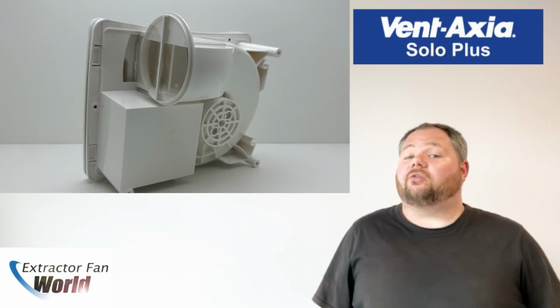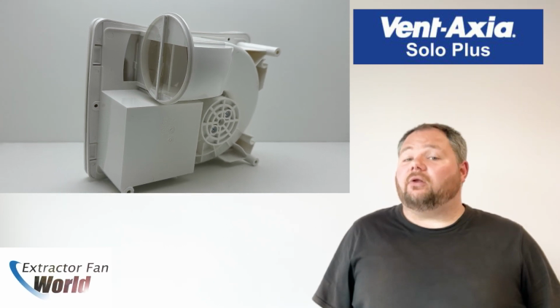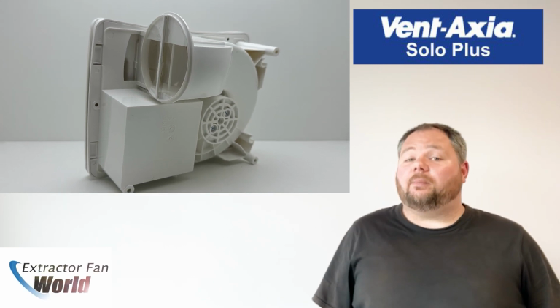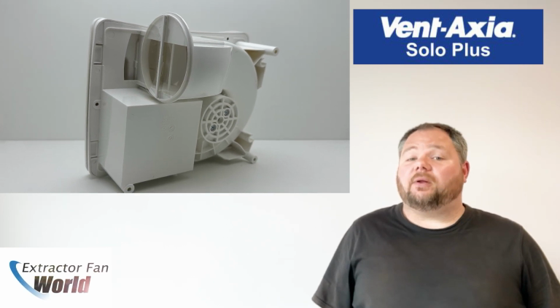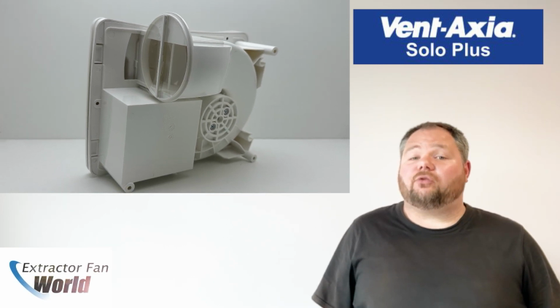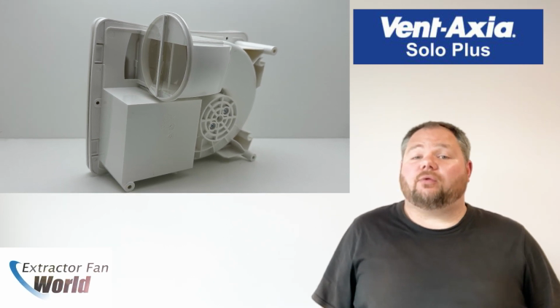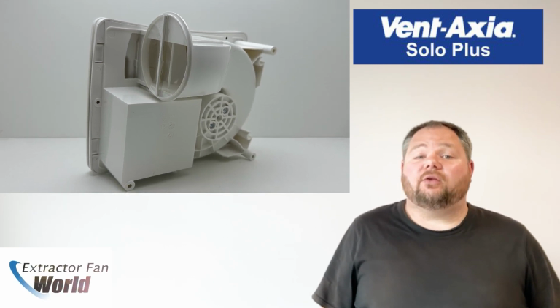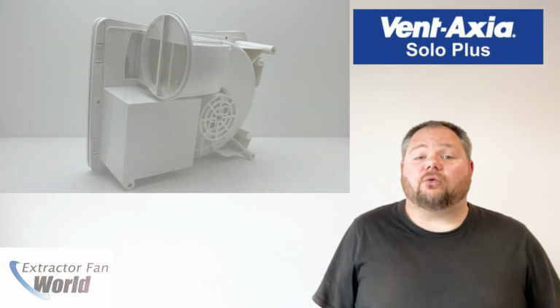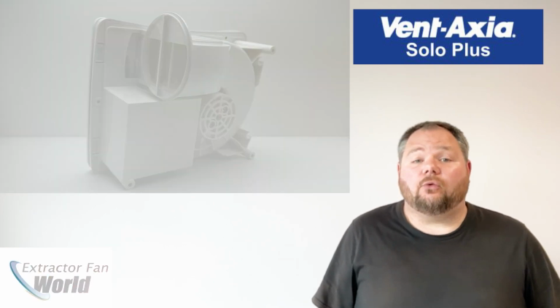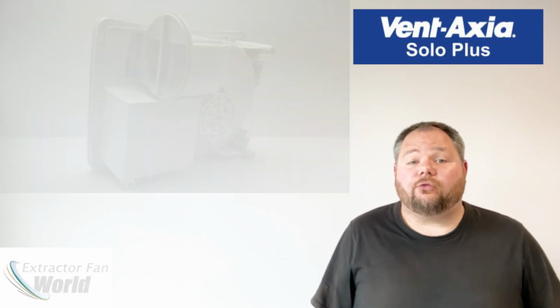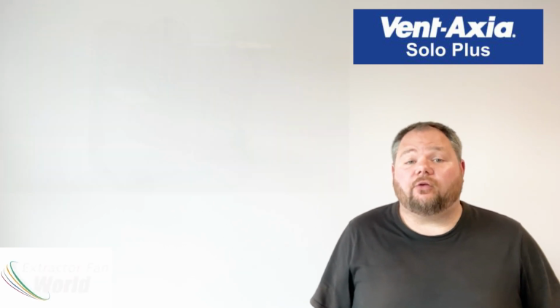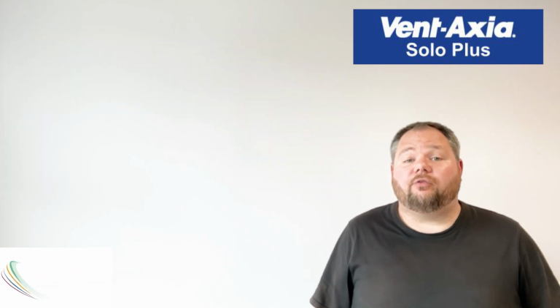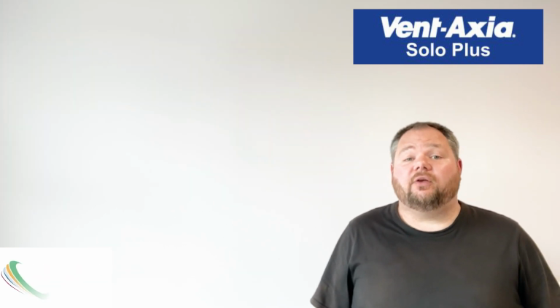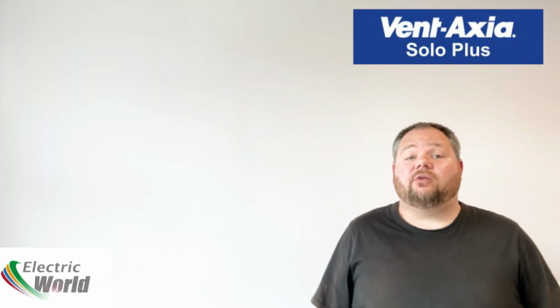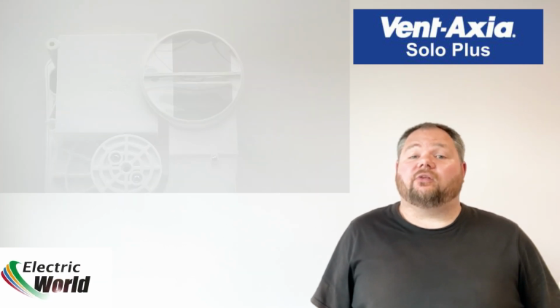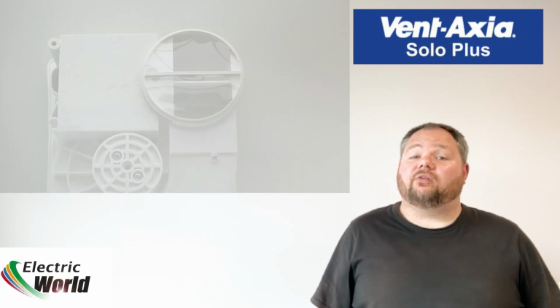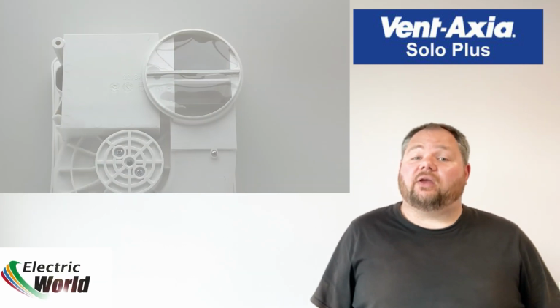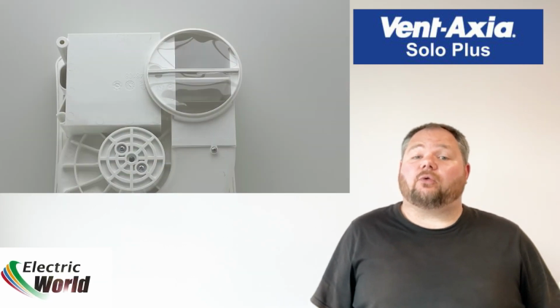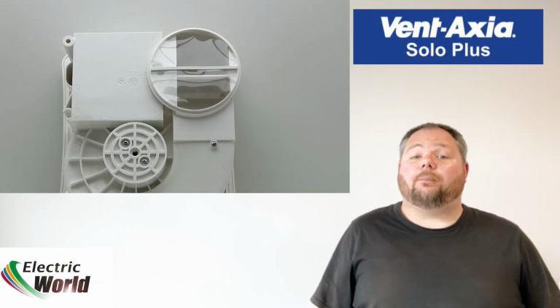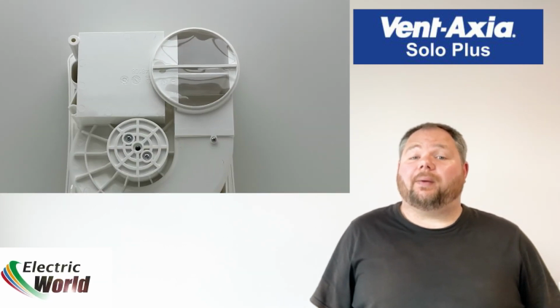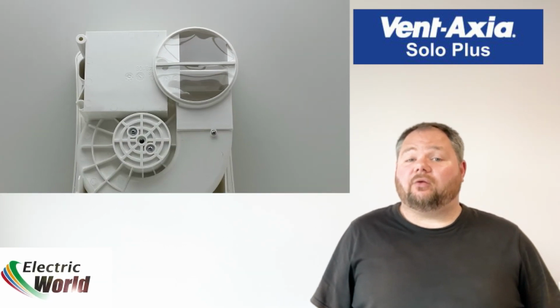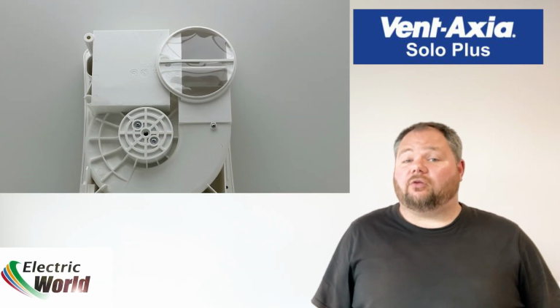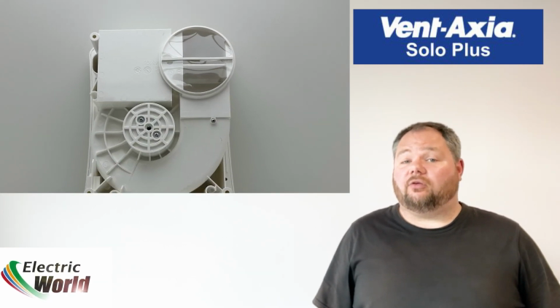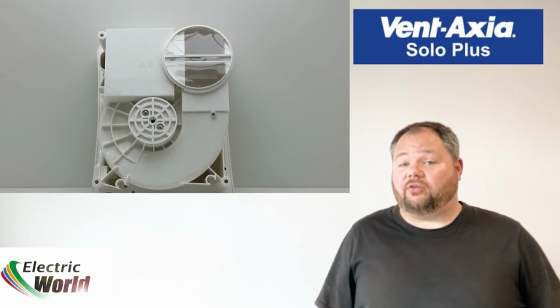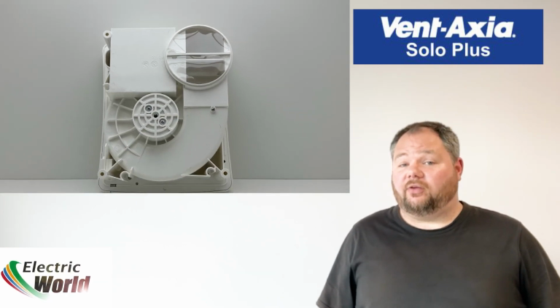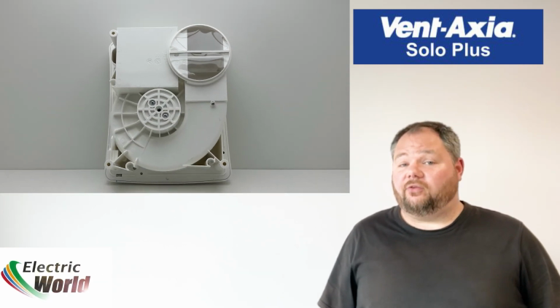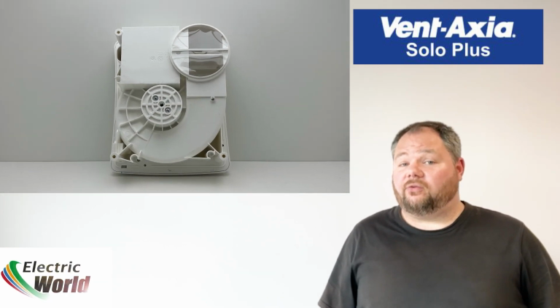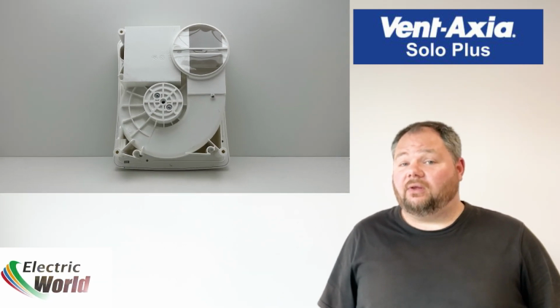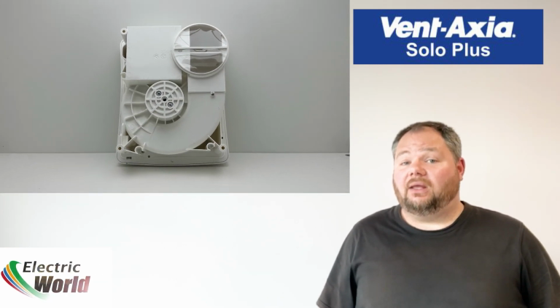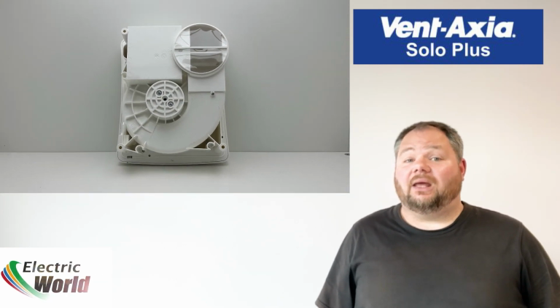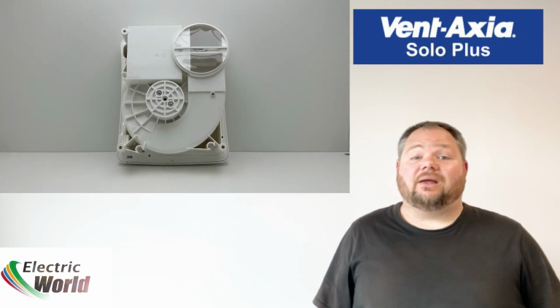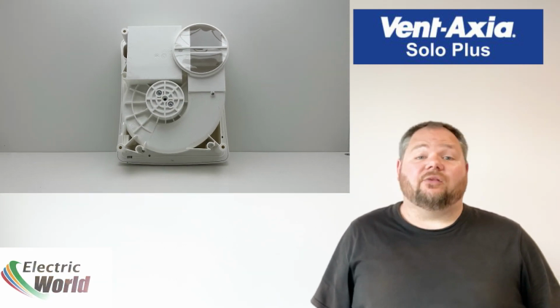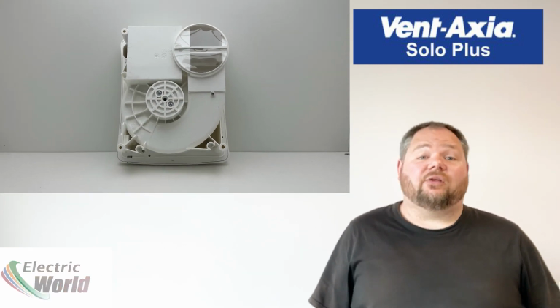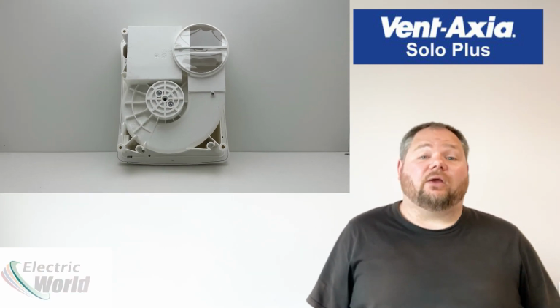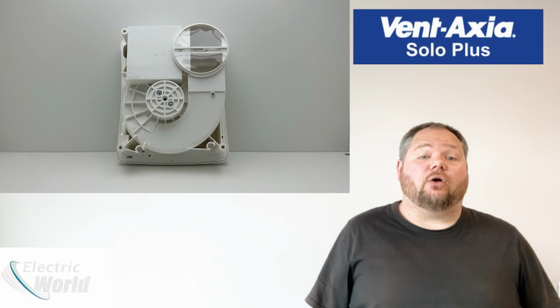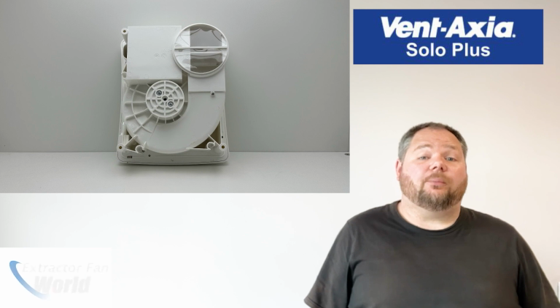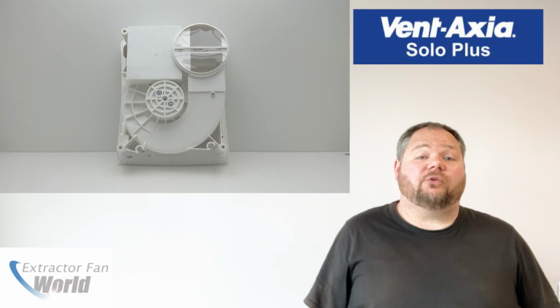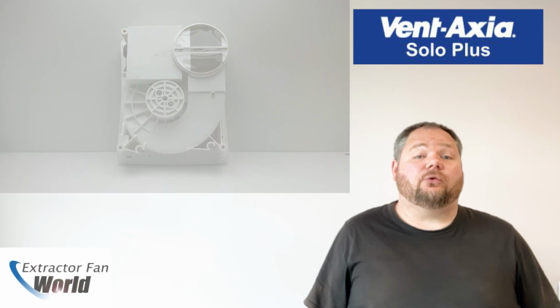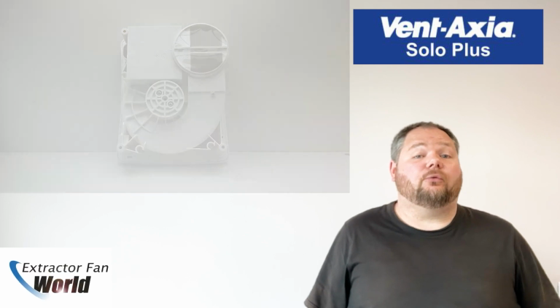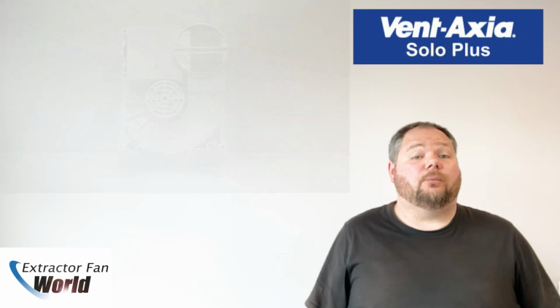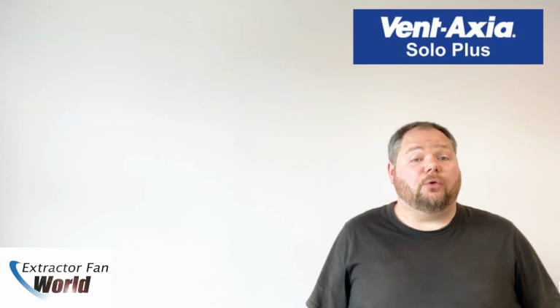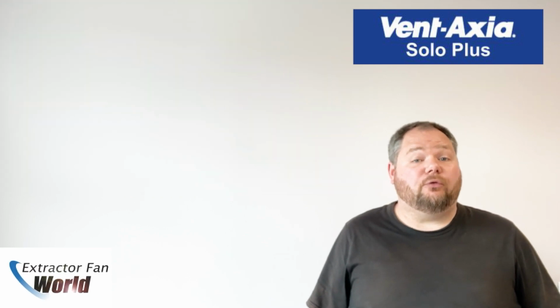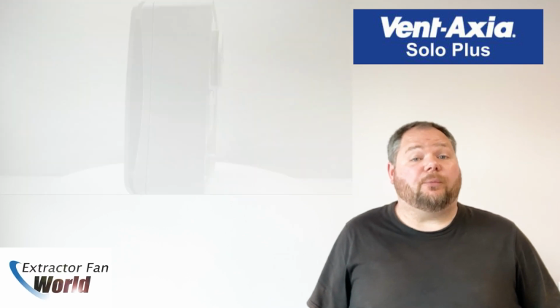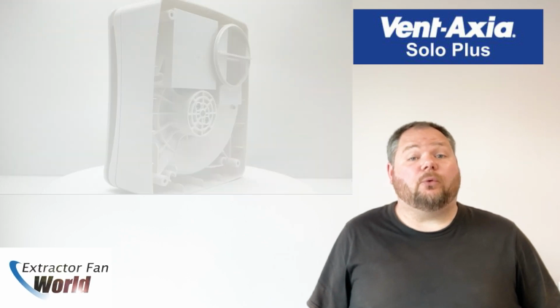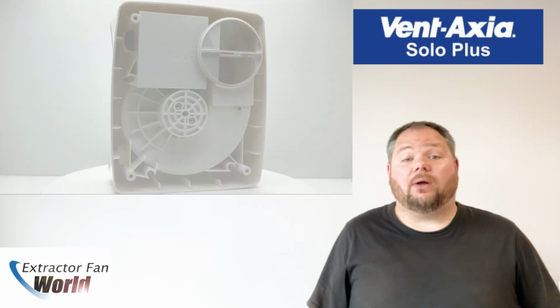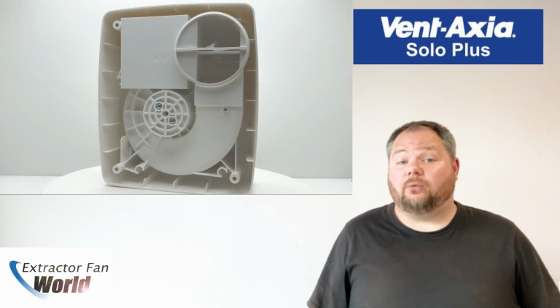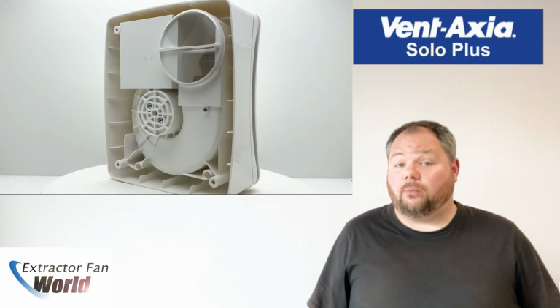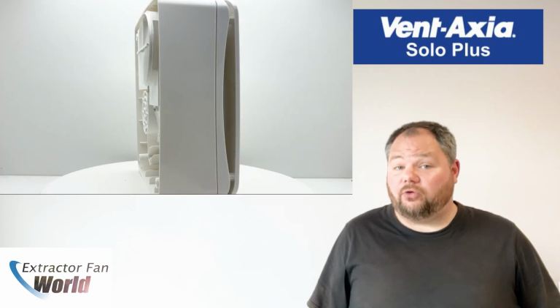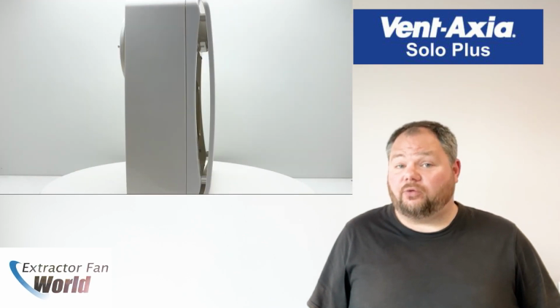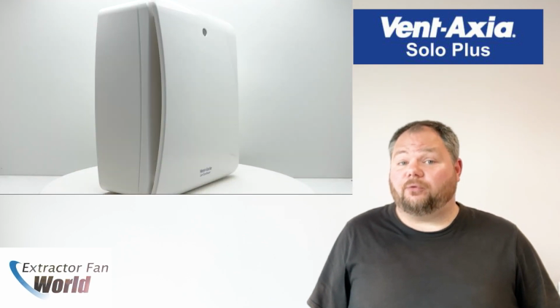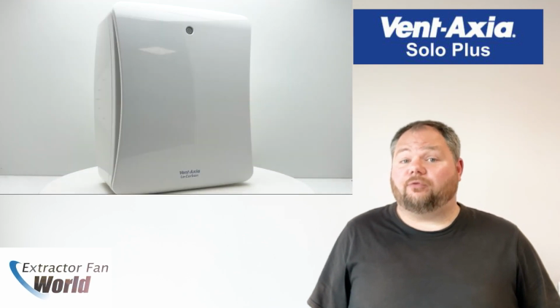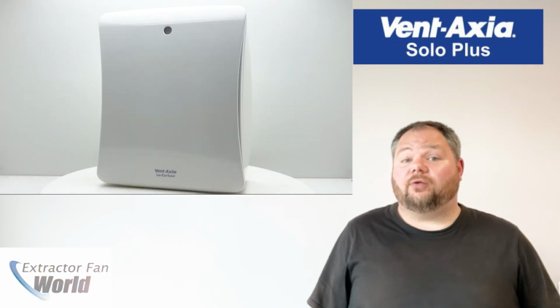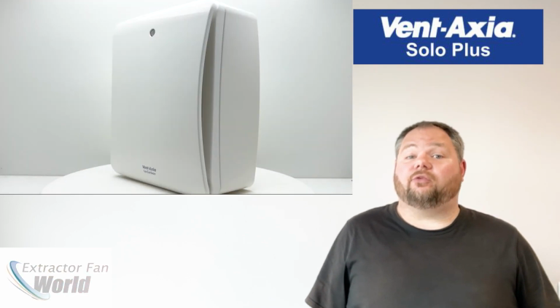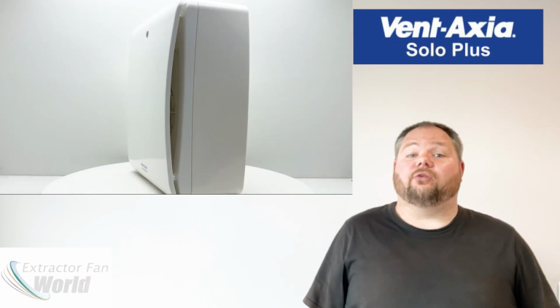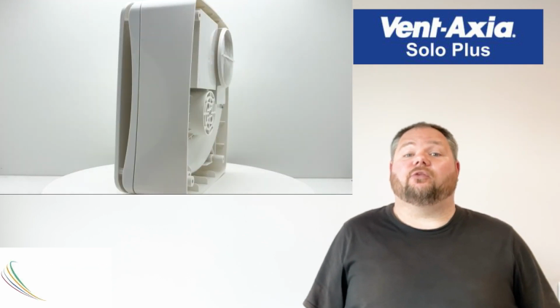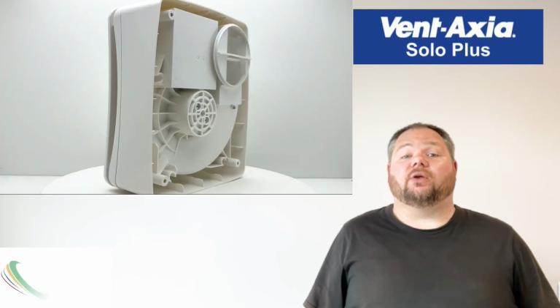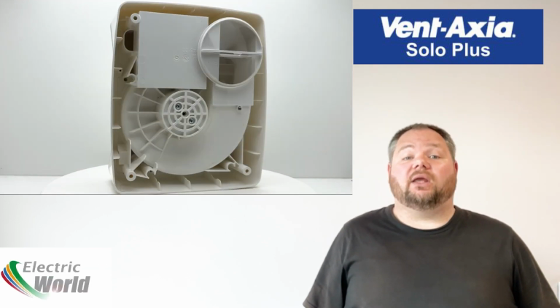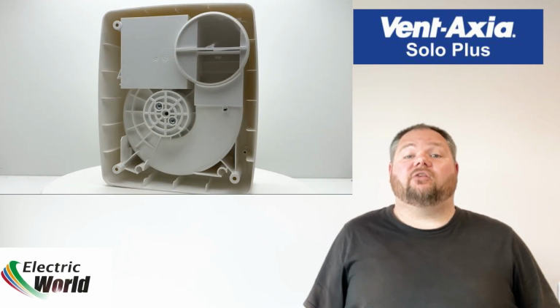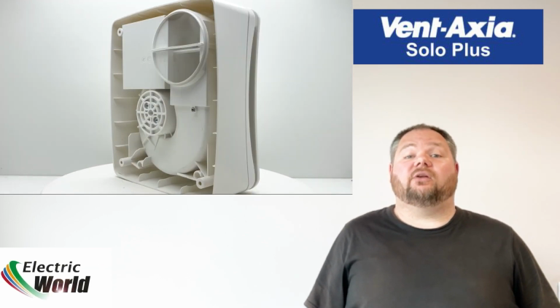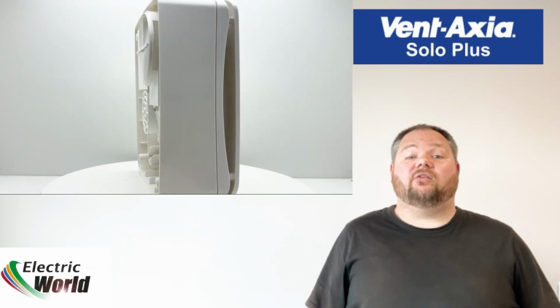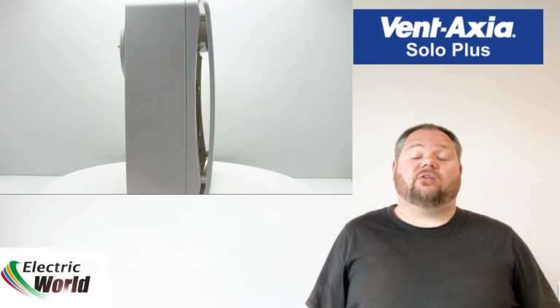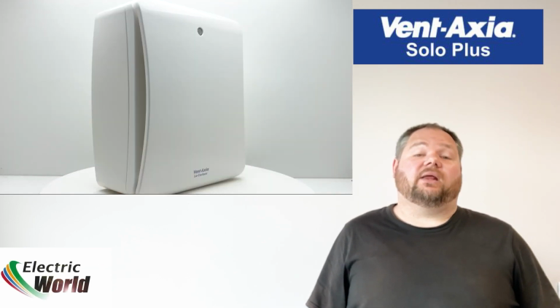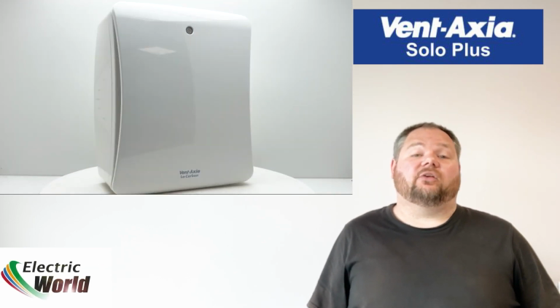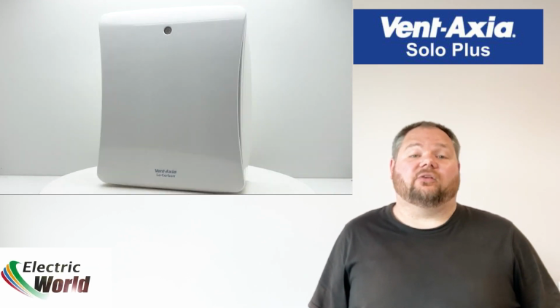The Solo Plus range also features integral backdraft shutters and can take optional removable and washable filters for kitchen installations.